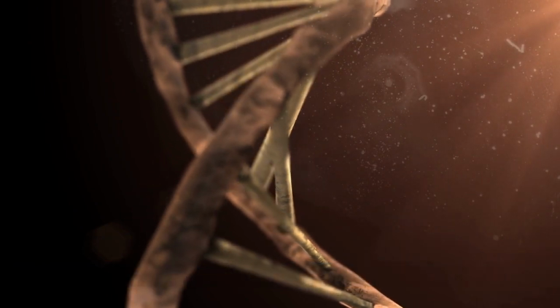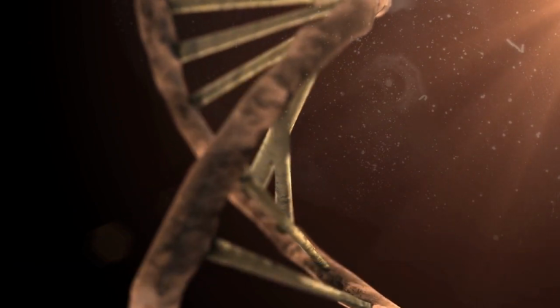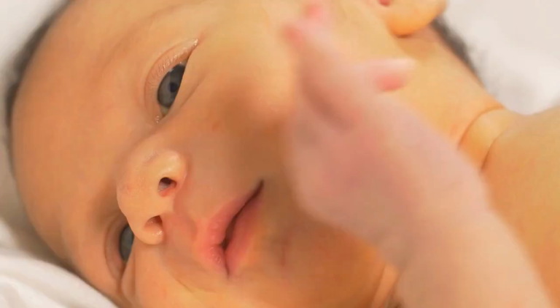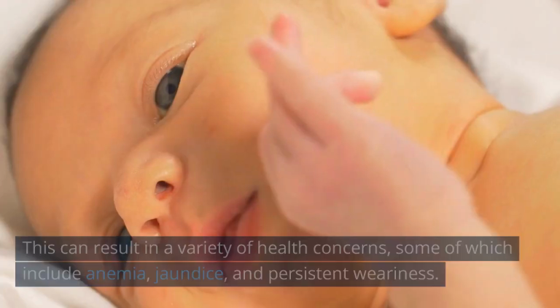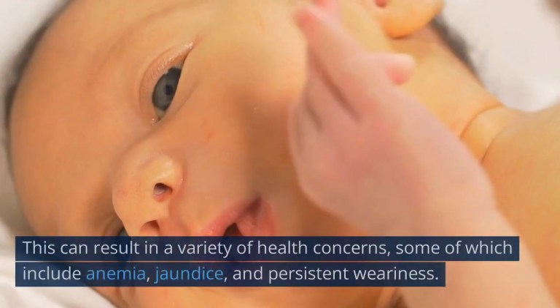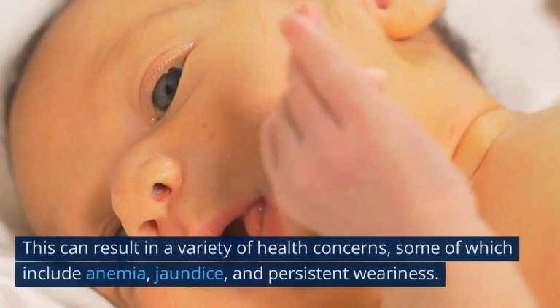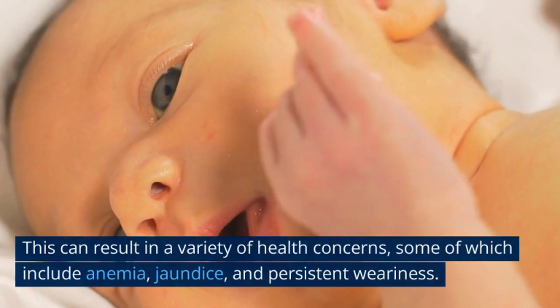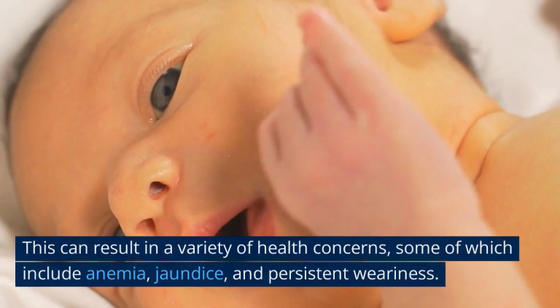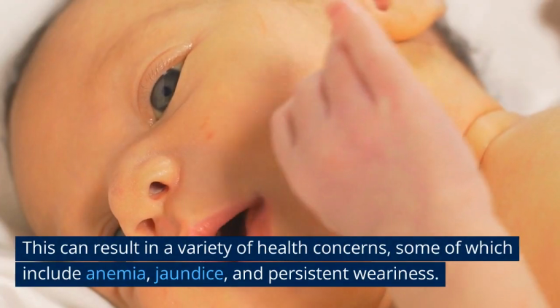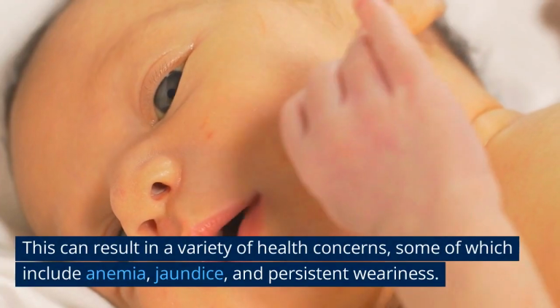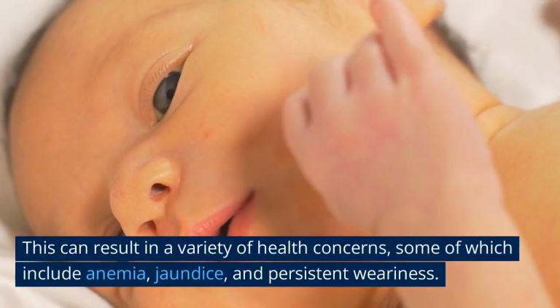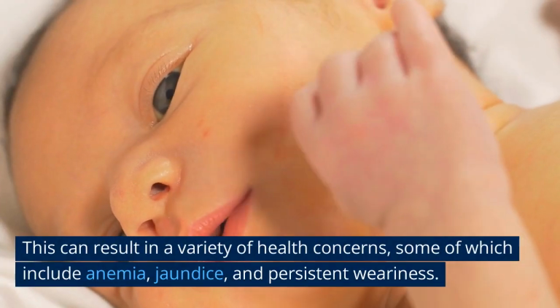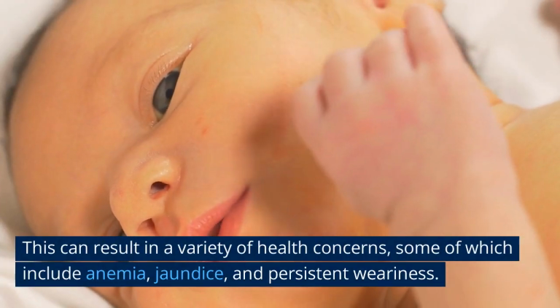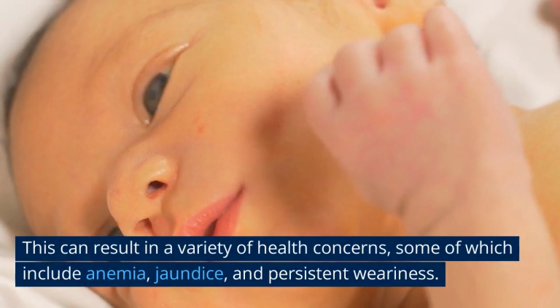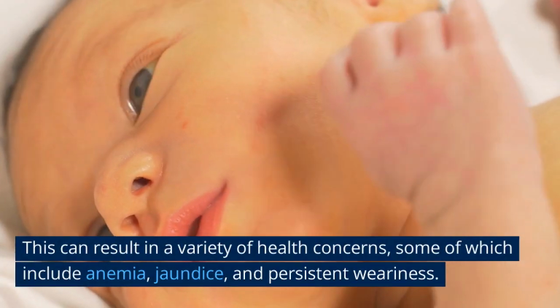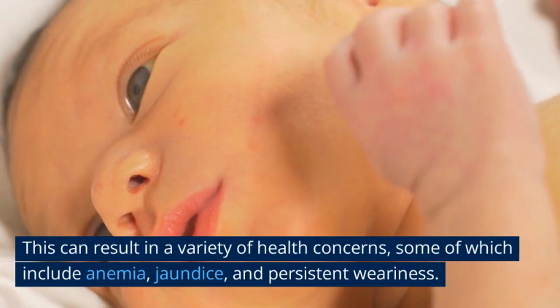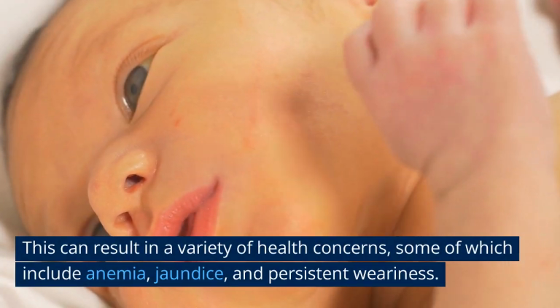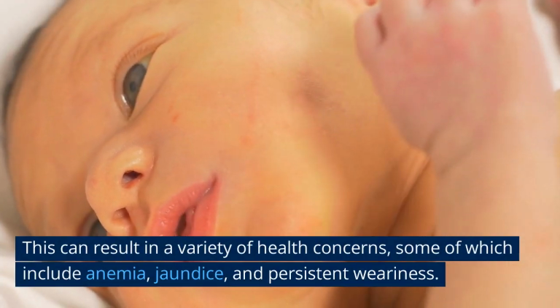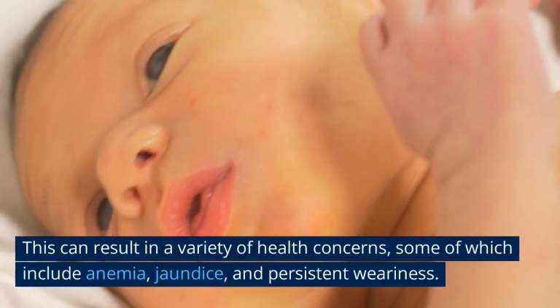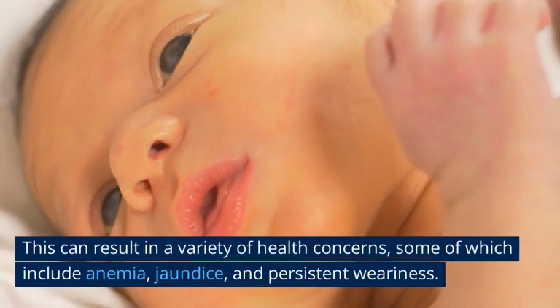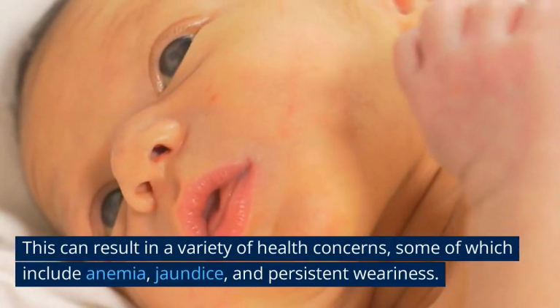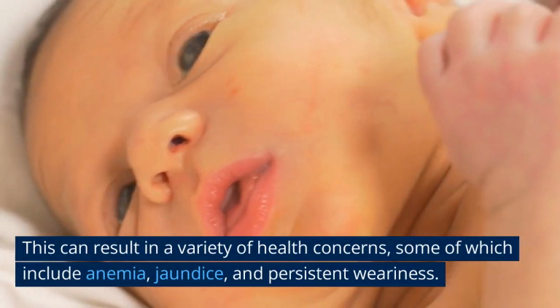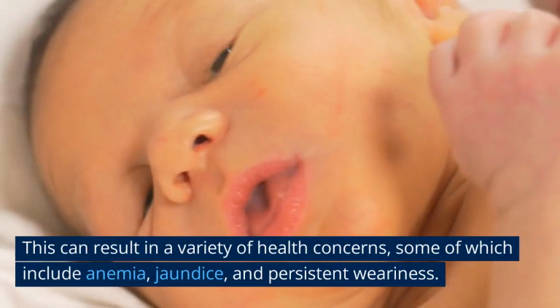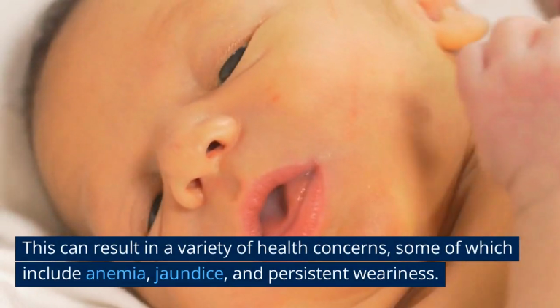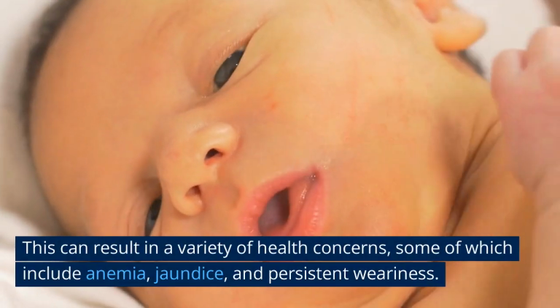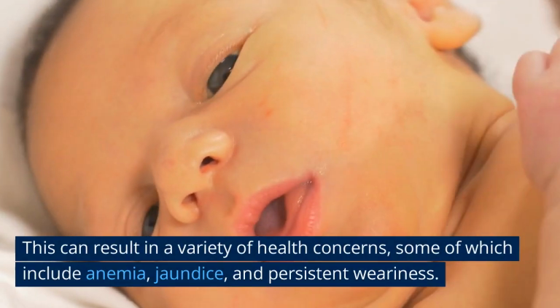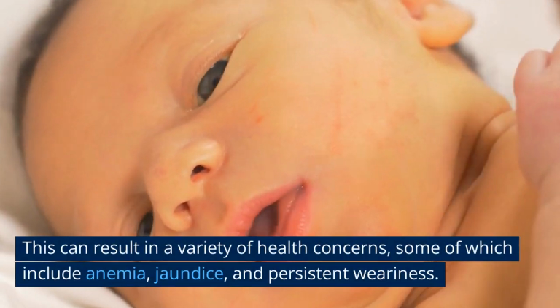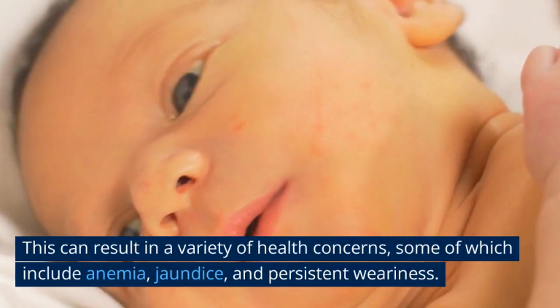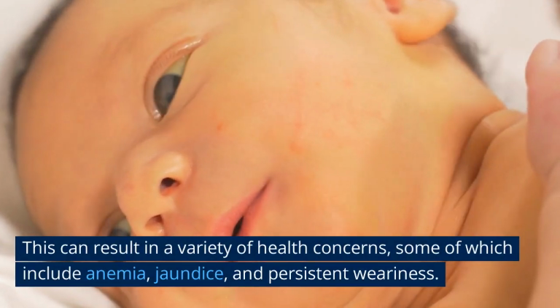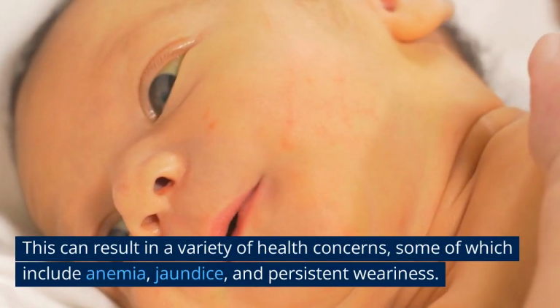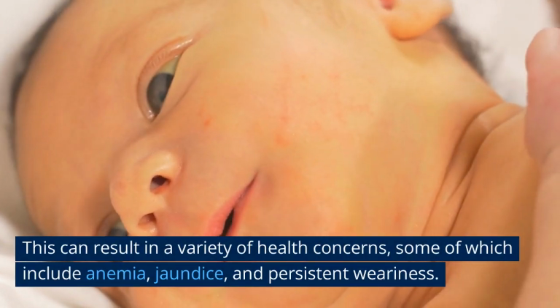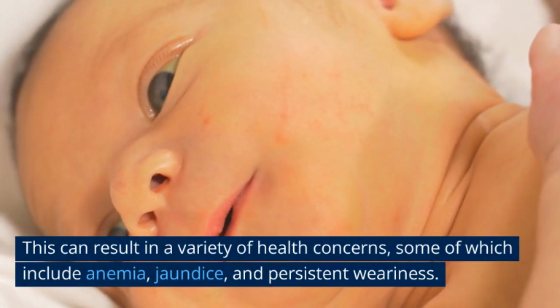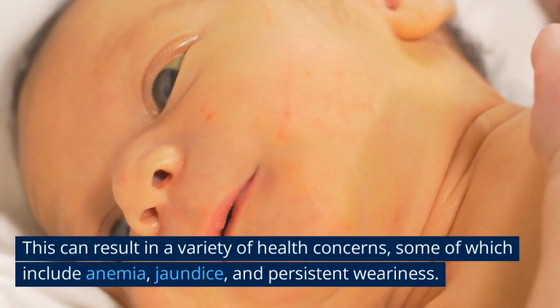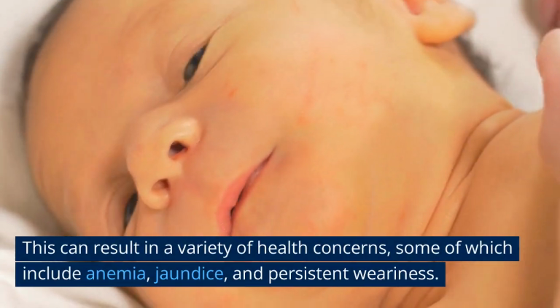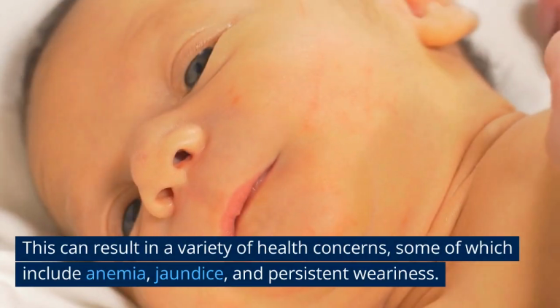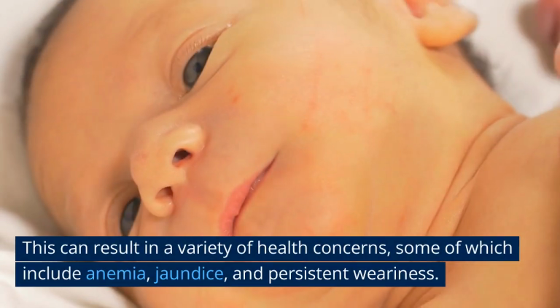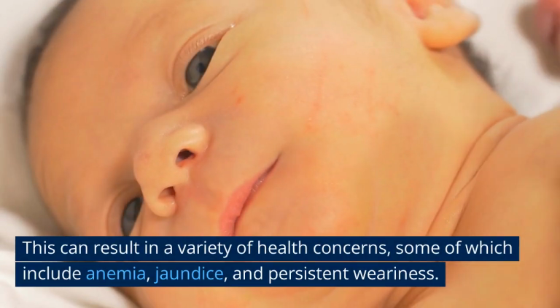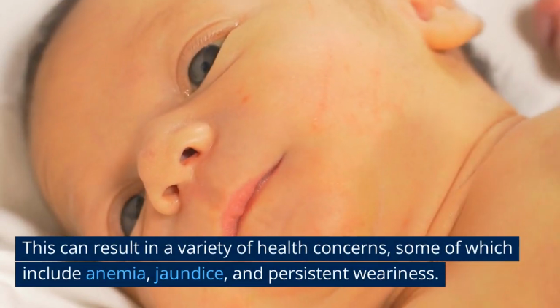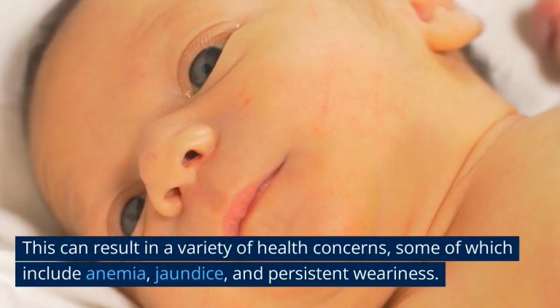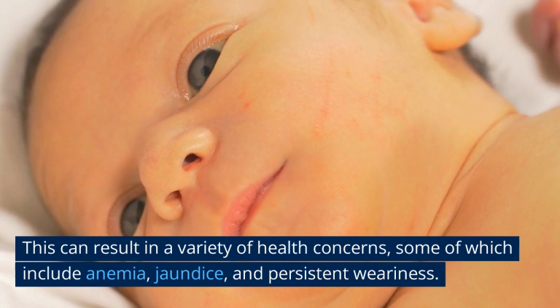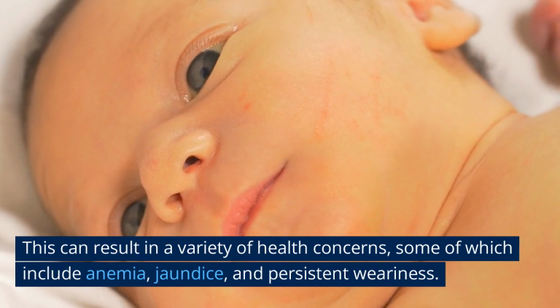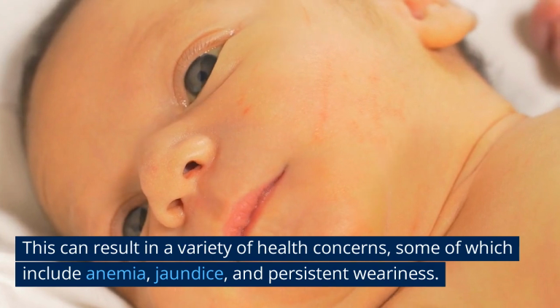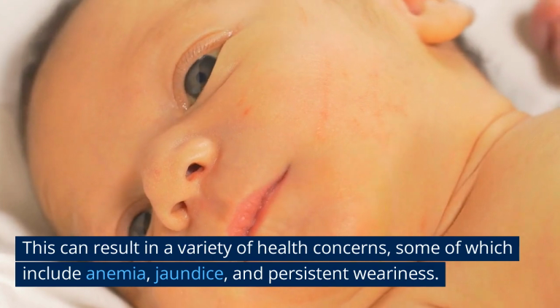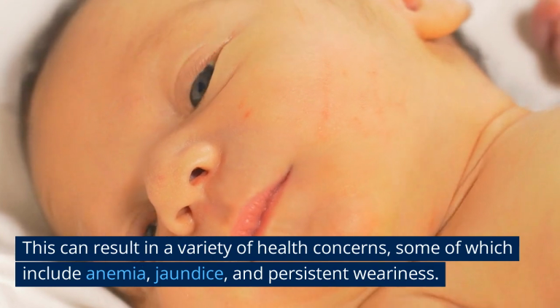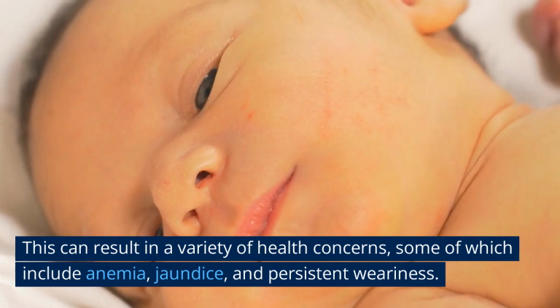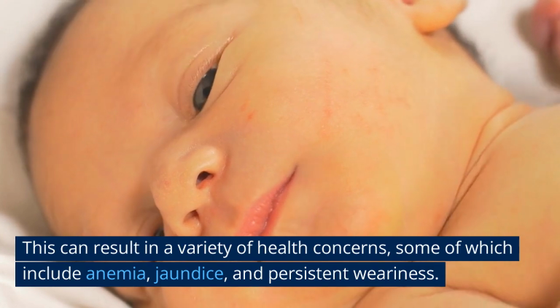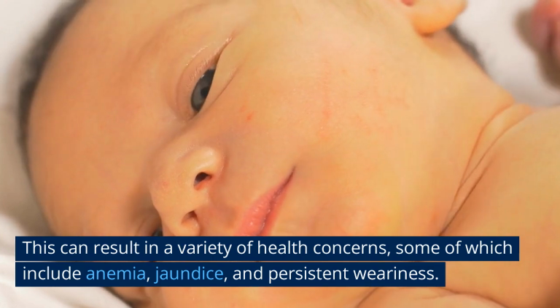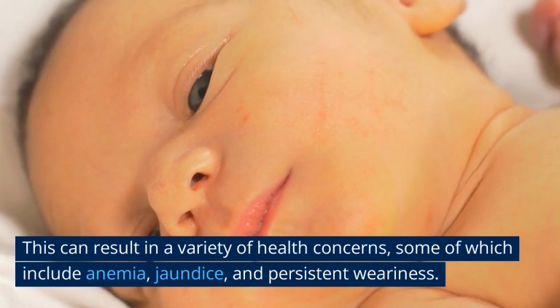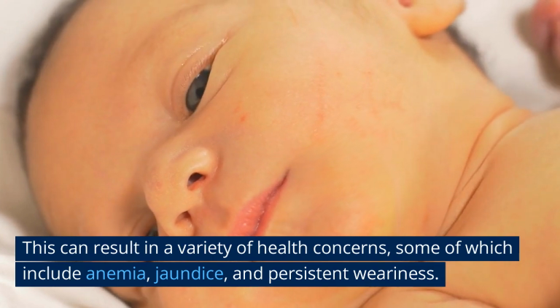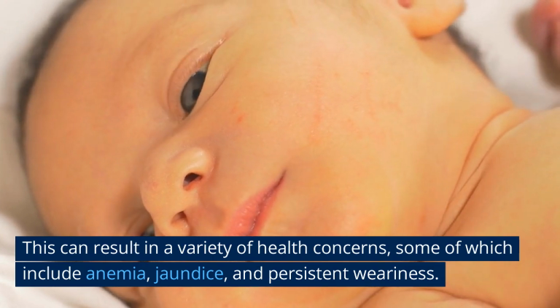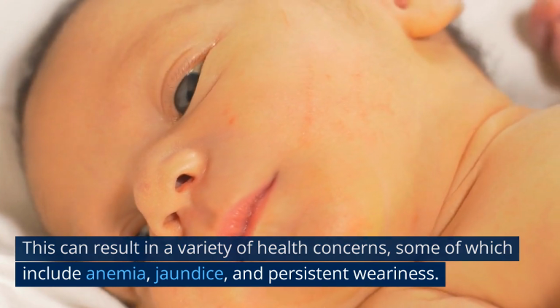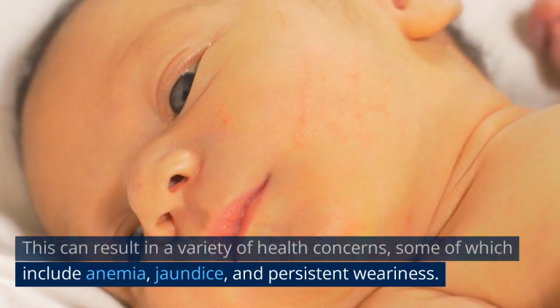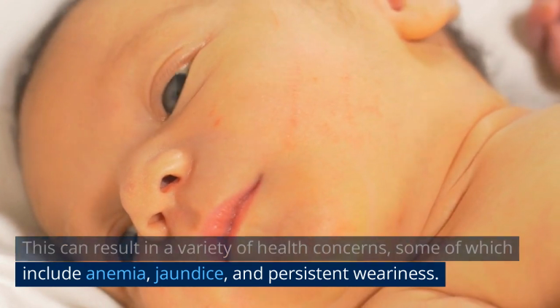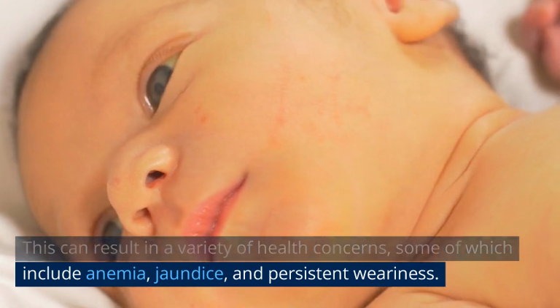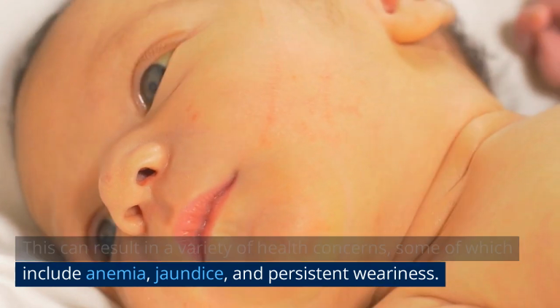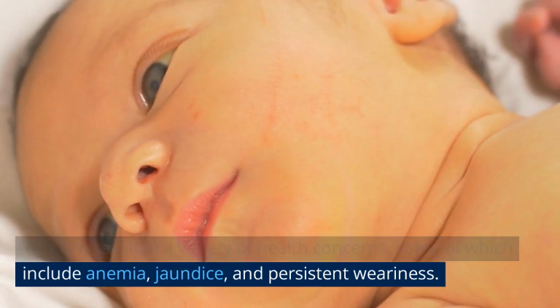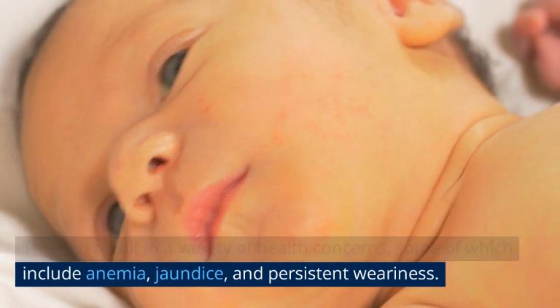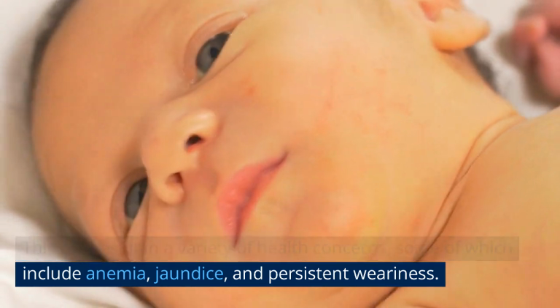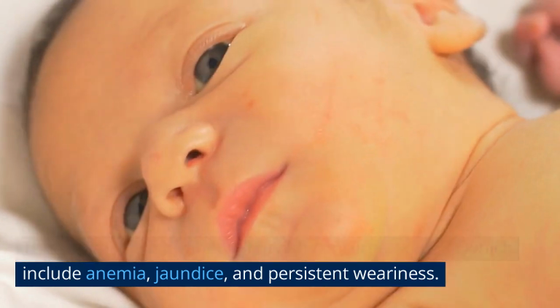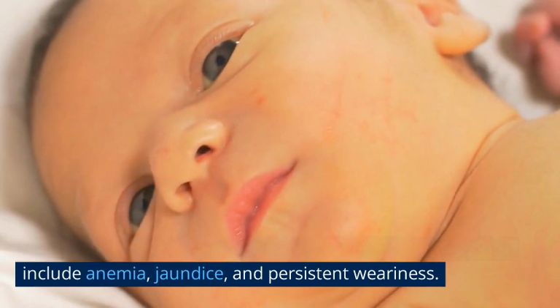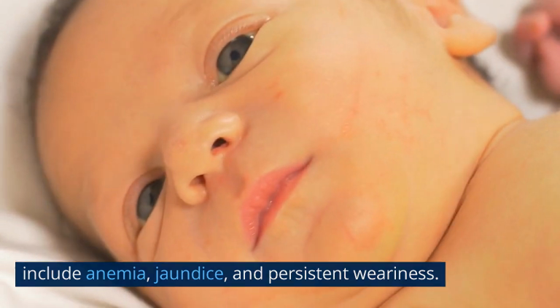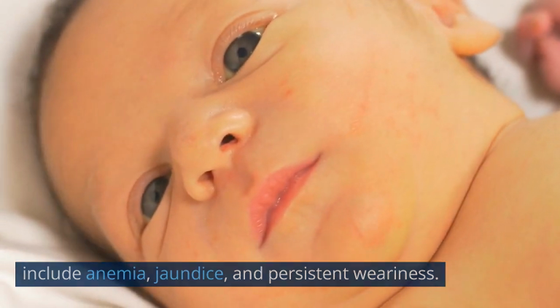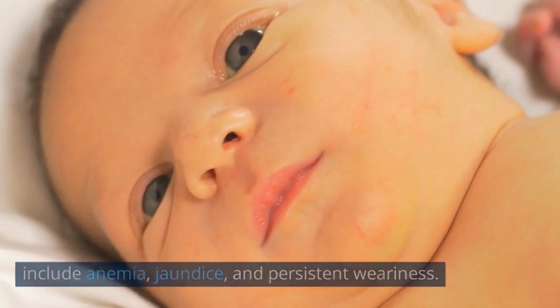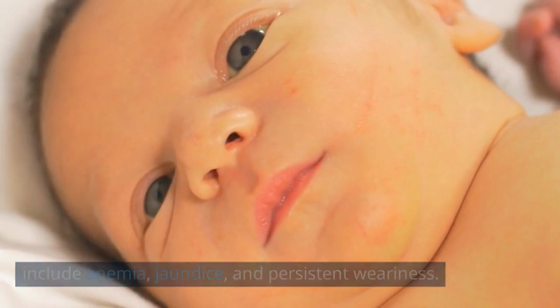This can result in a variety of health concerns, some of which include anemia, jaundice, and persistent weariness.